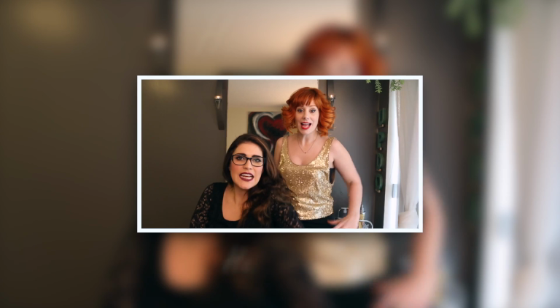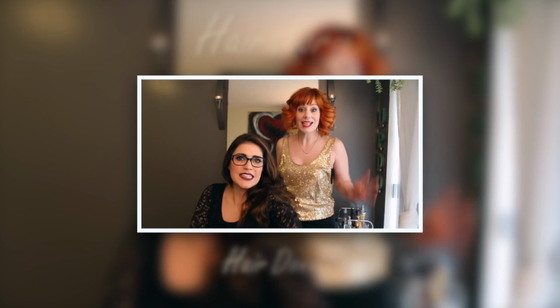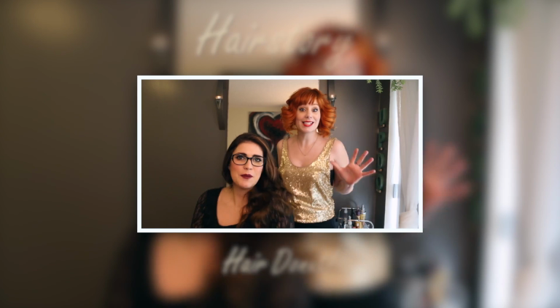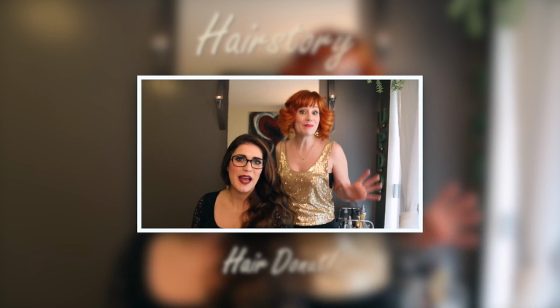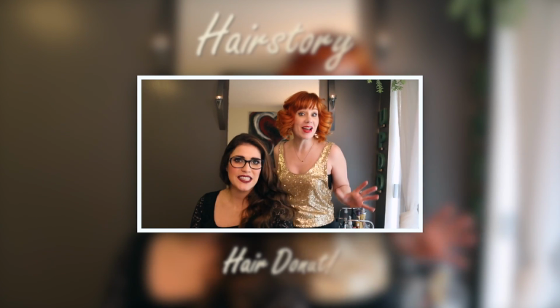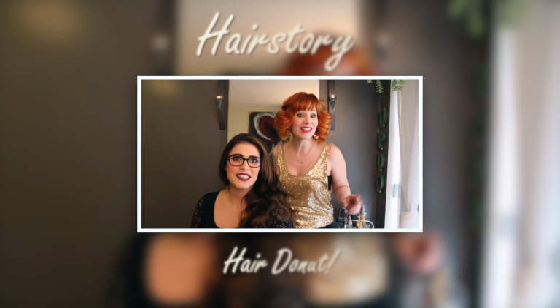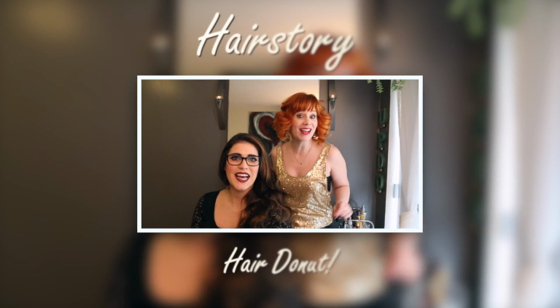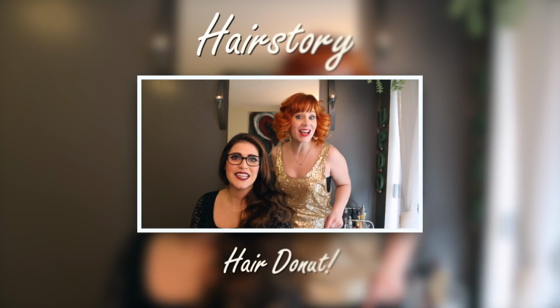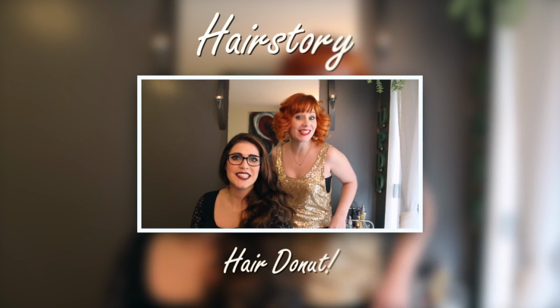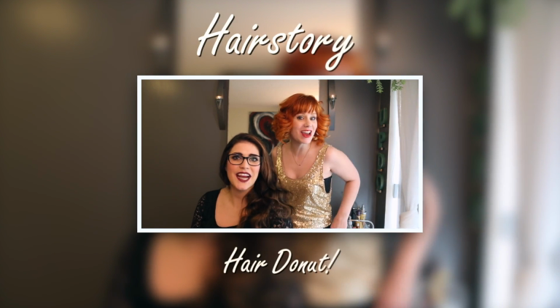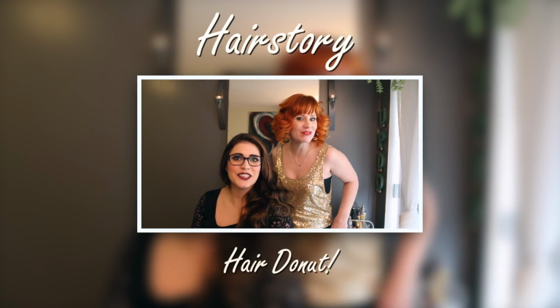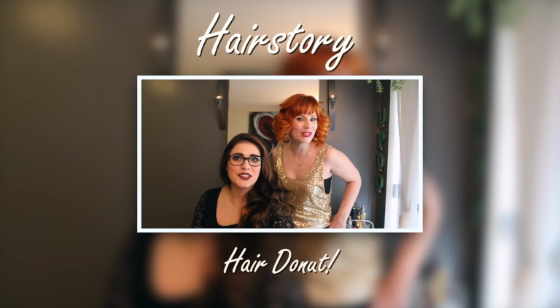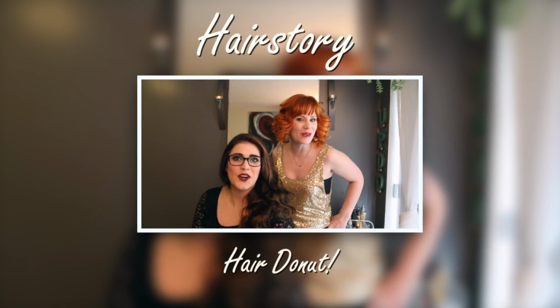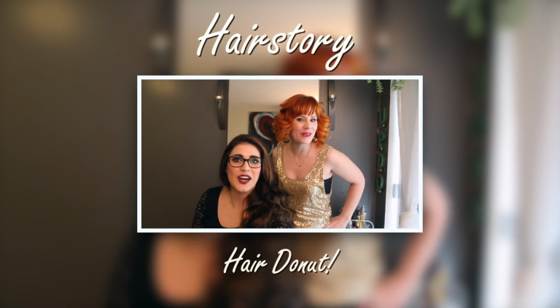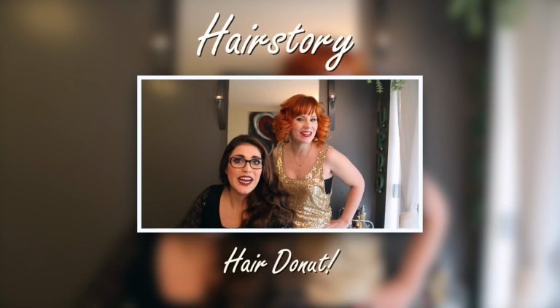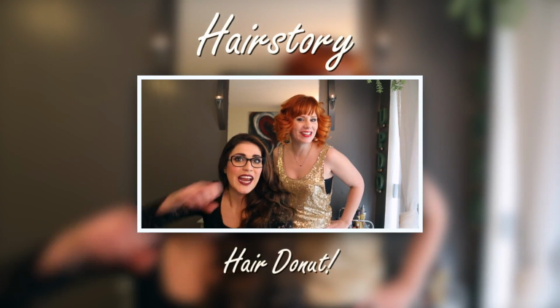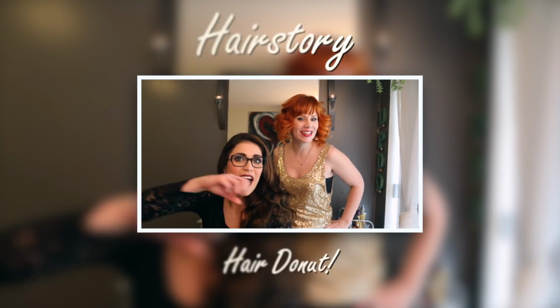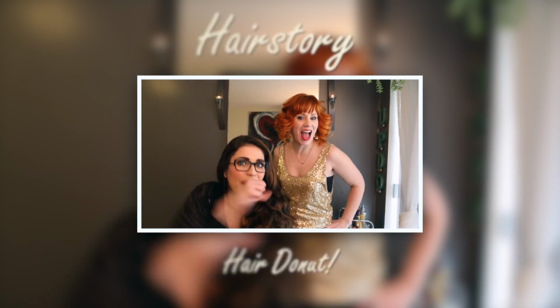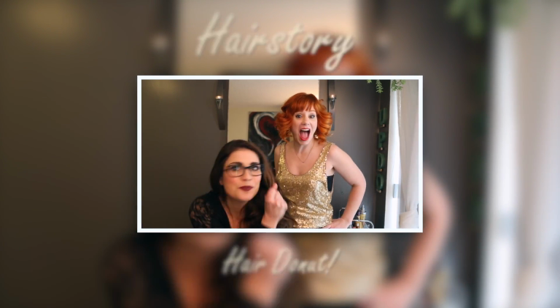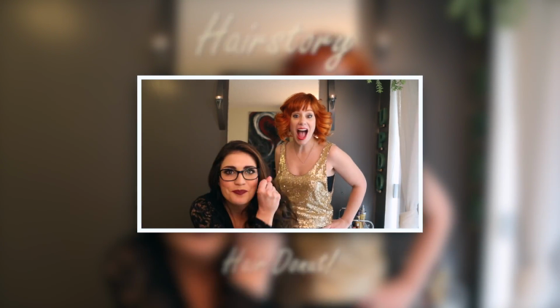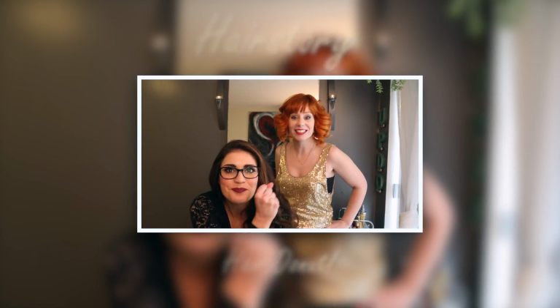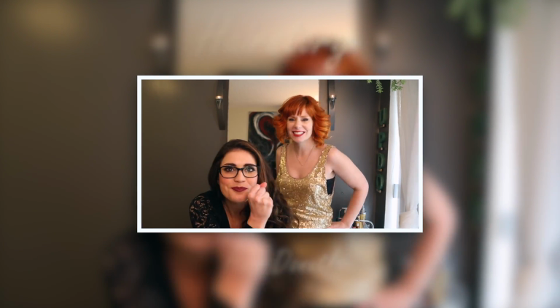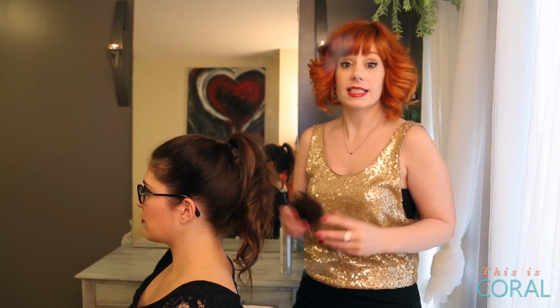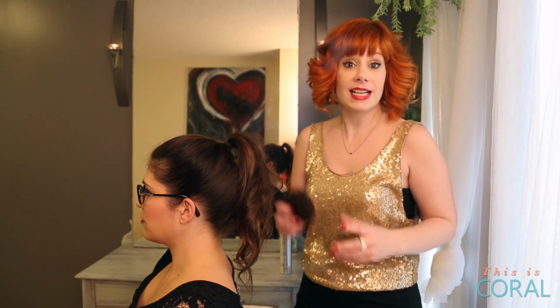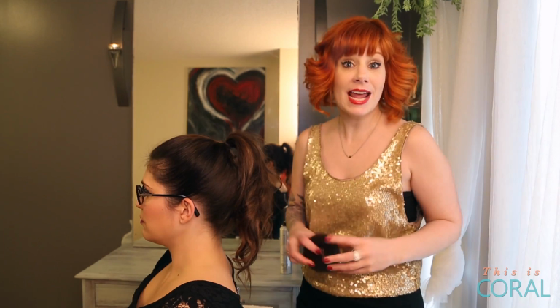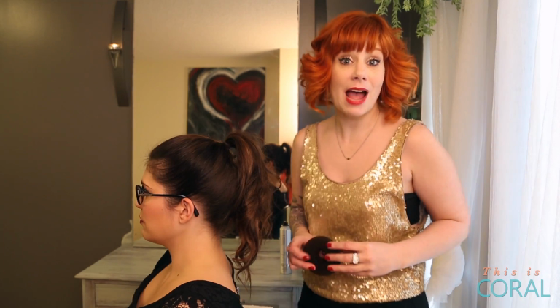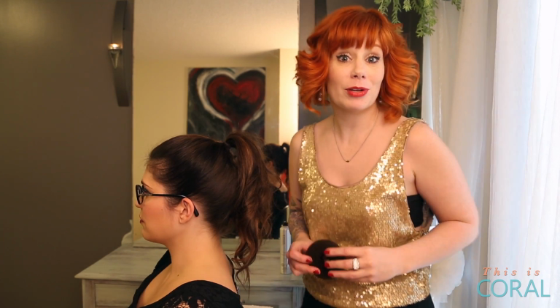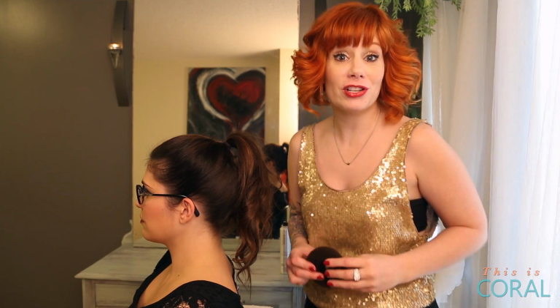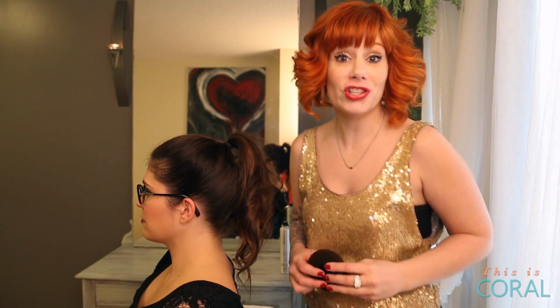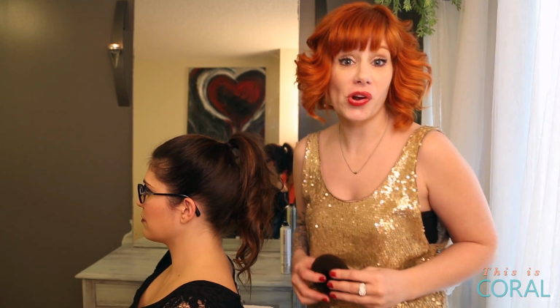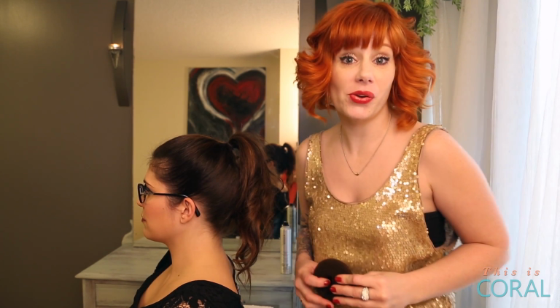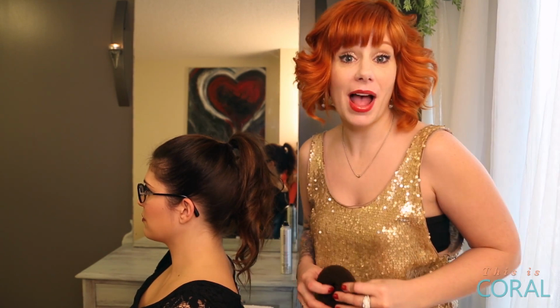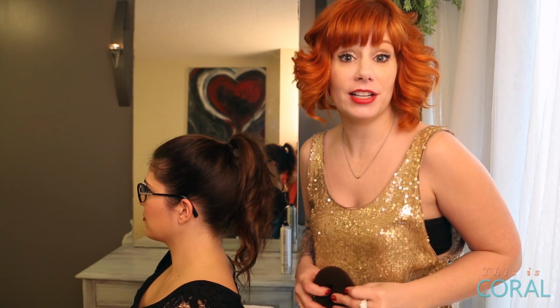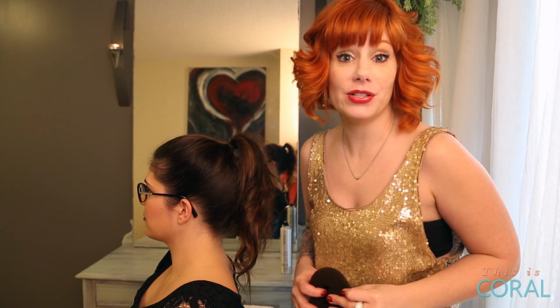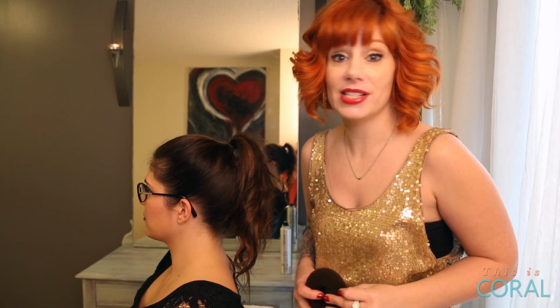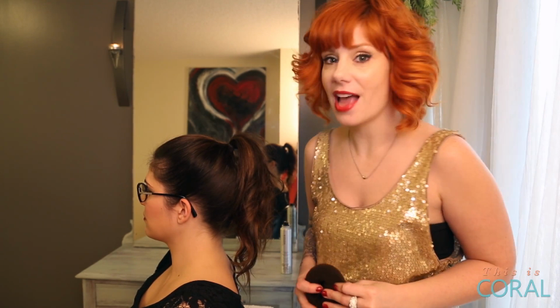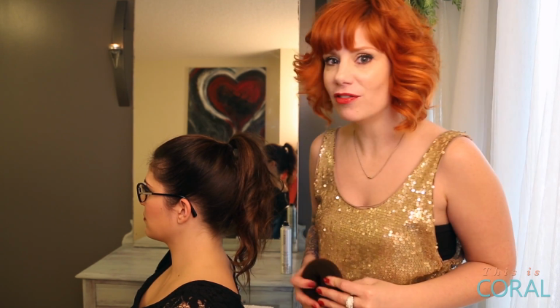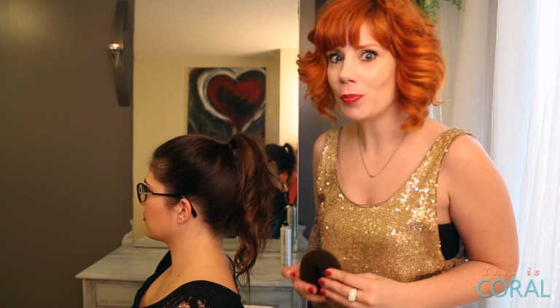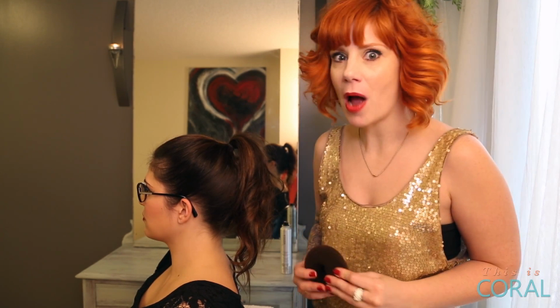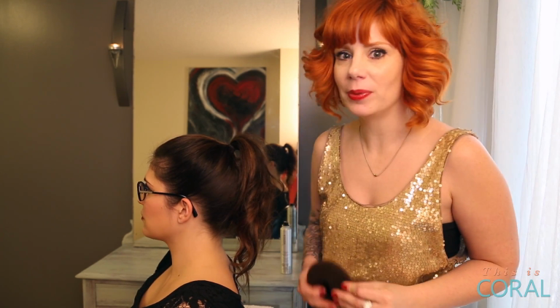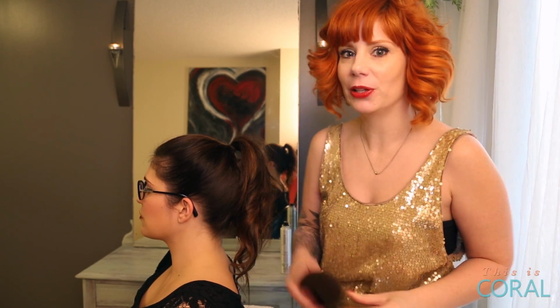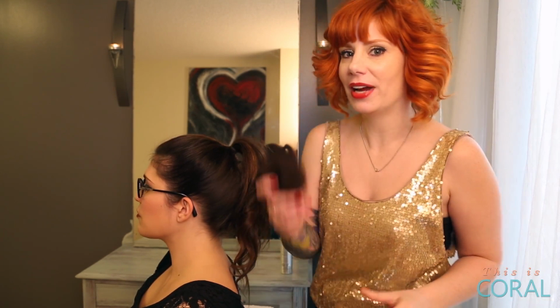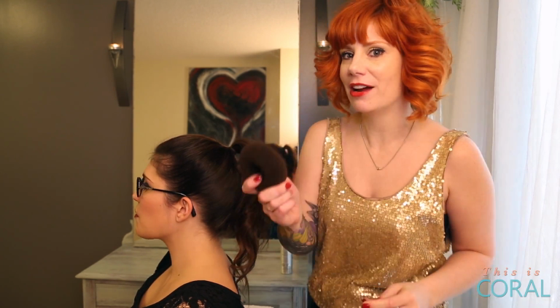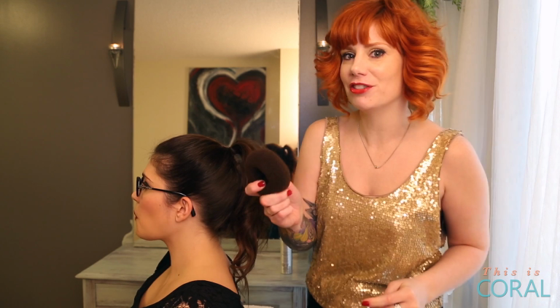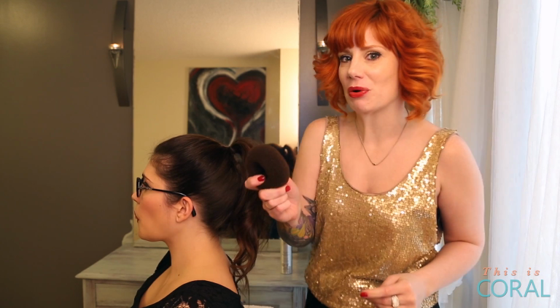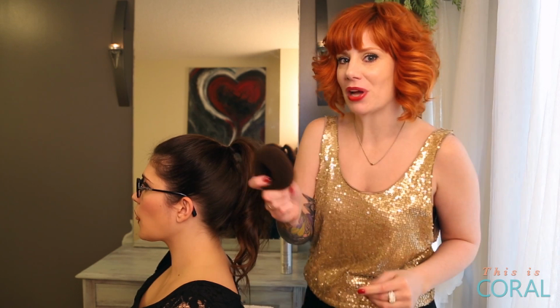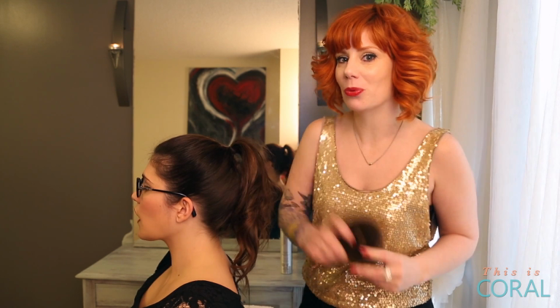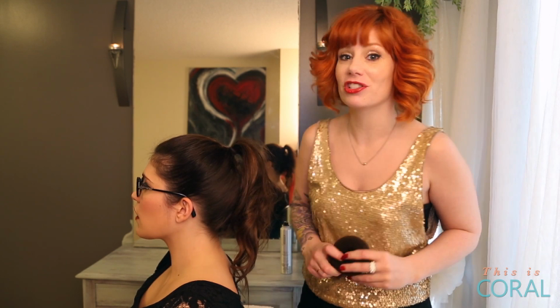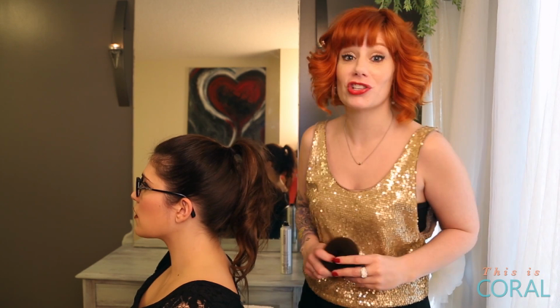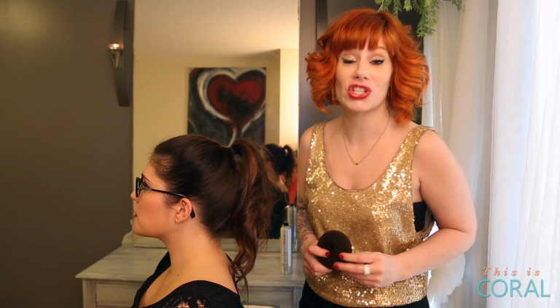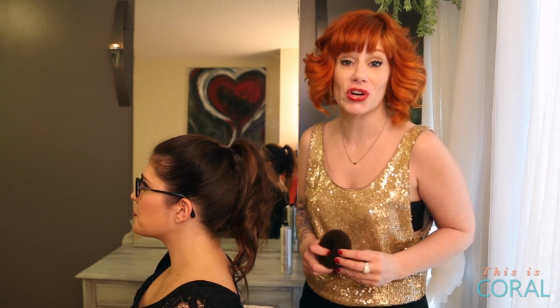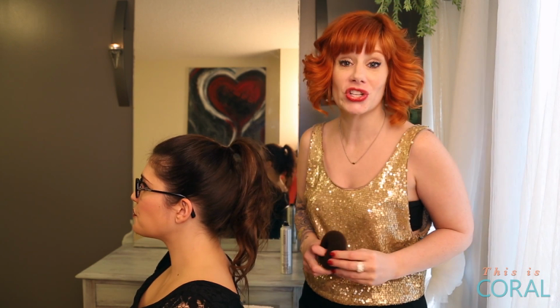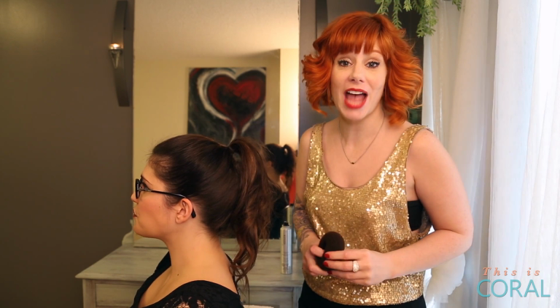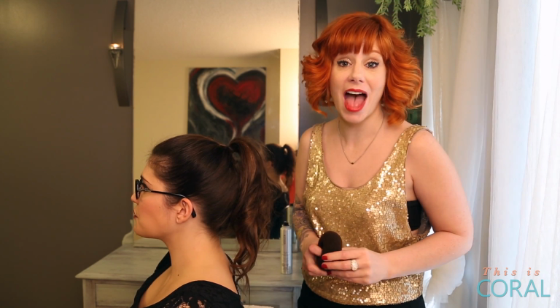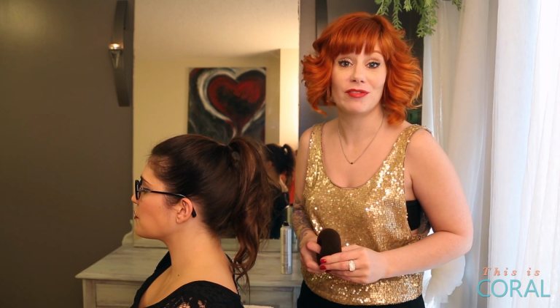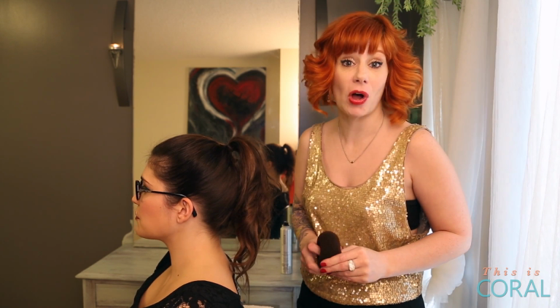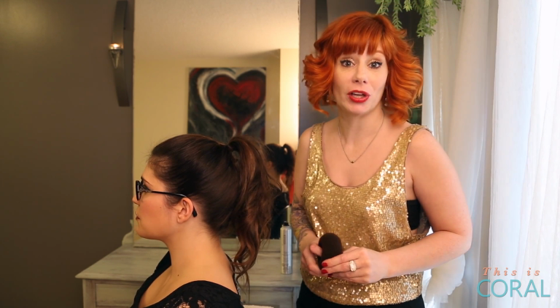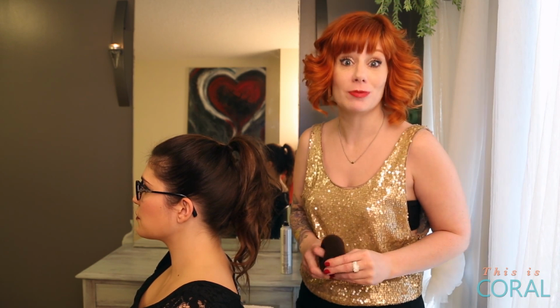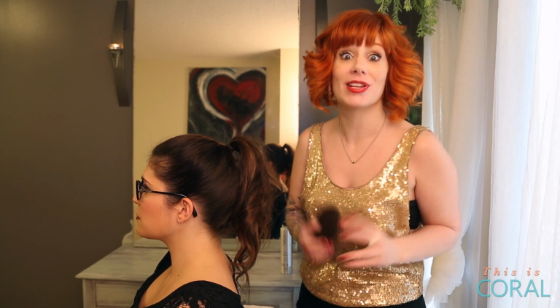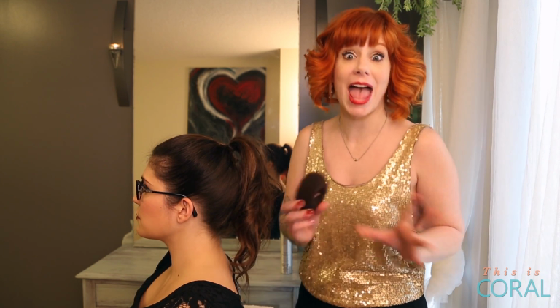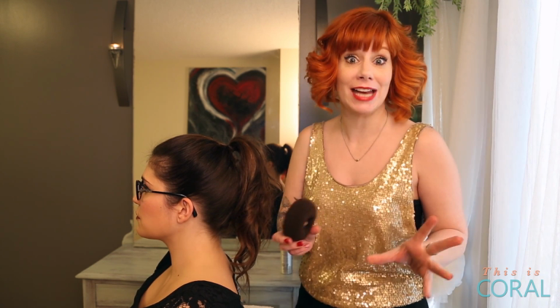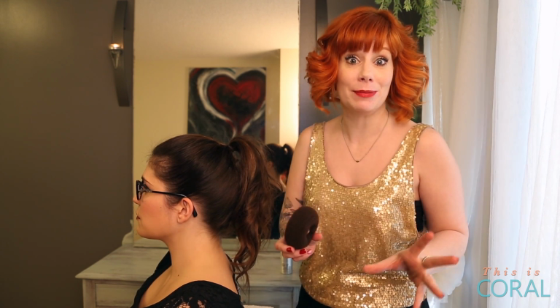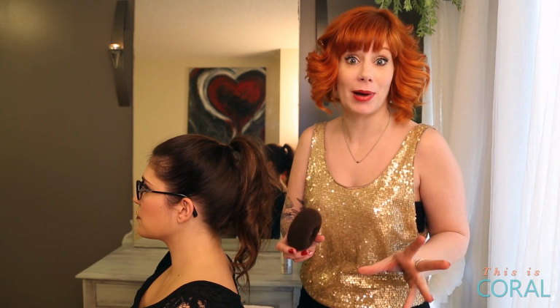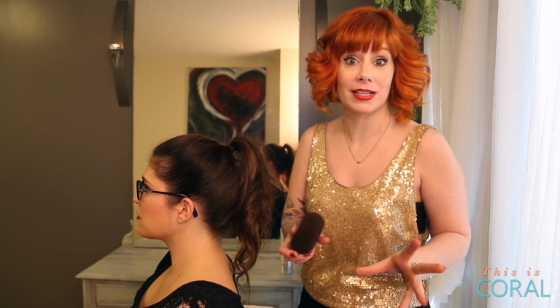It's a Bite Size Hair Story! Today I'm going to show you how to use the ever popular hair donut, which is sure to add volume to any bun.